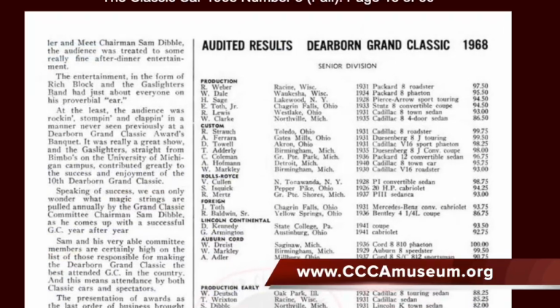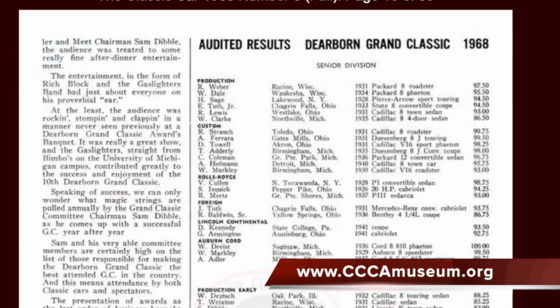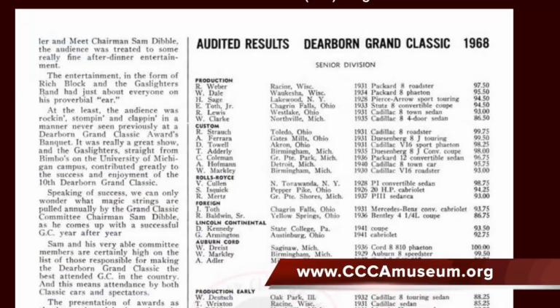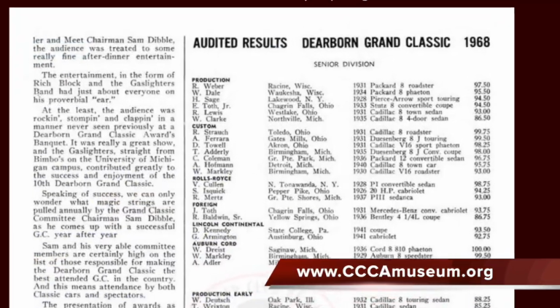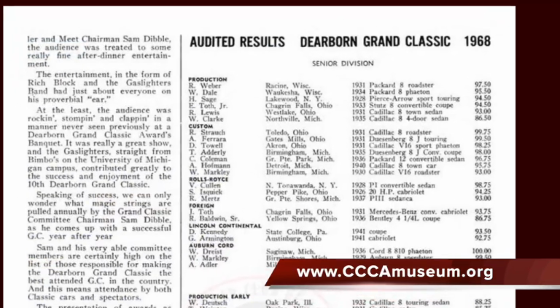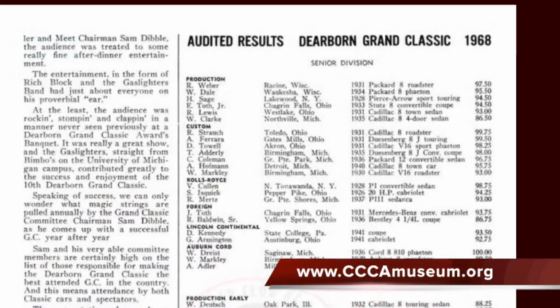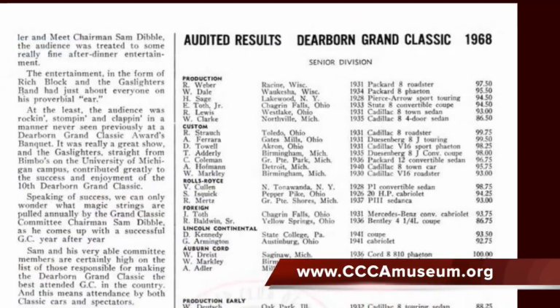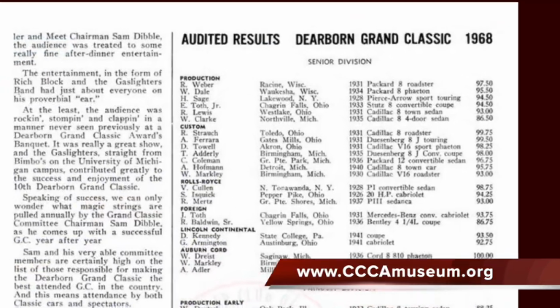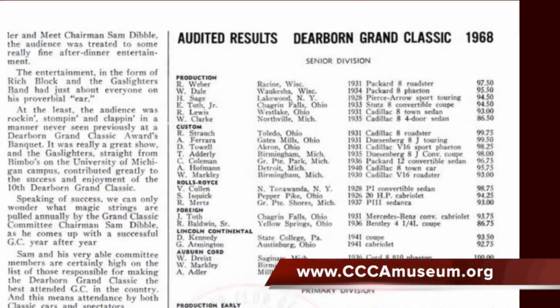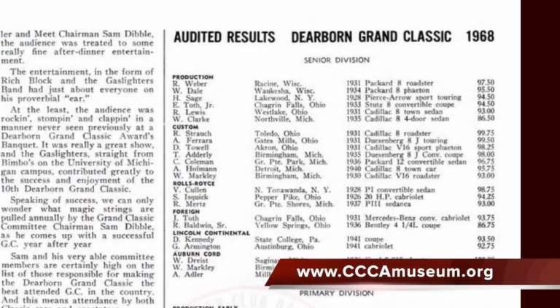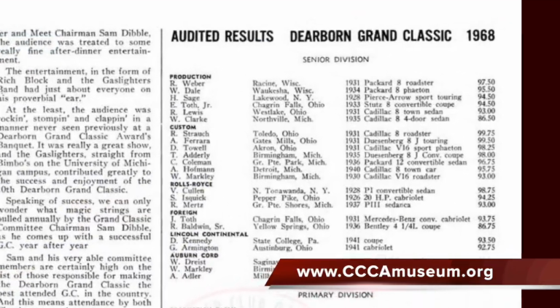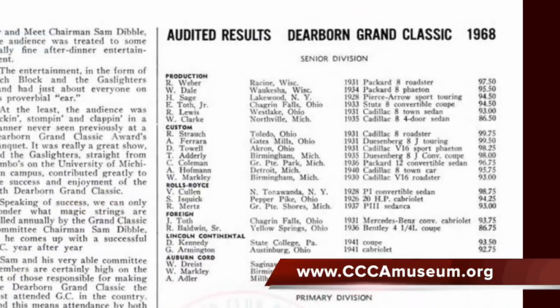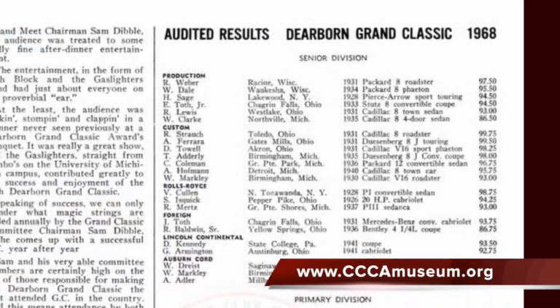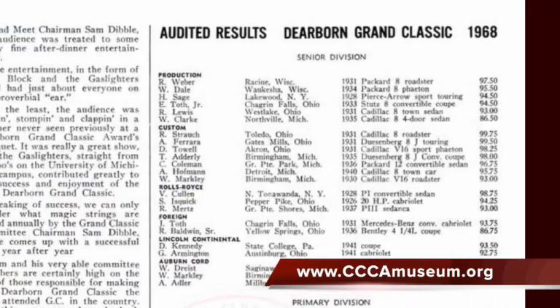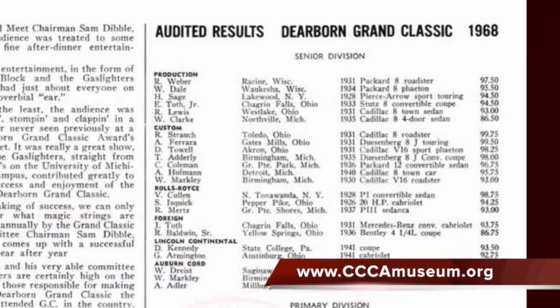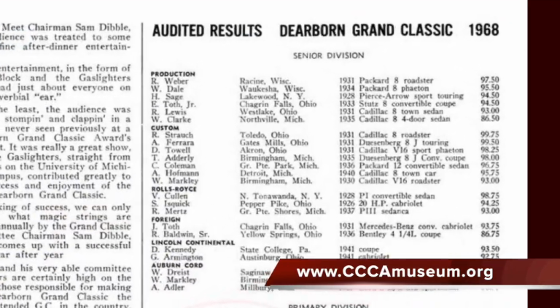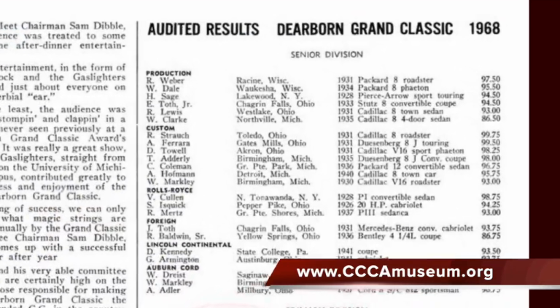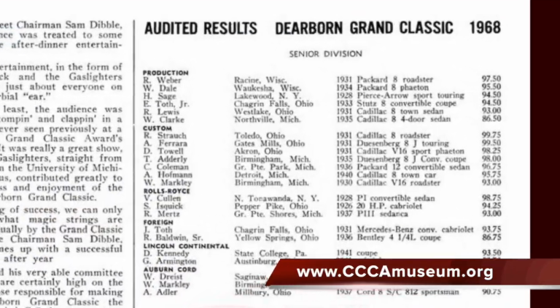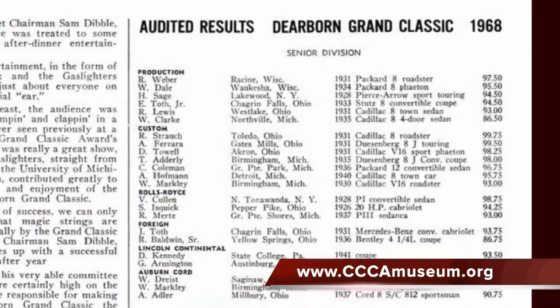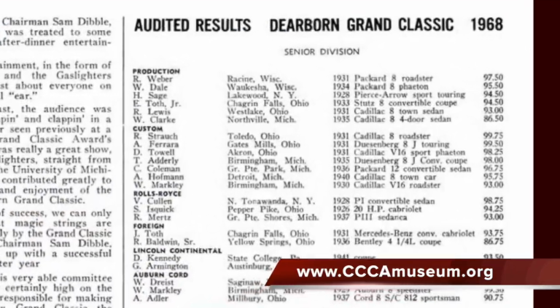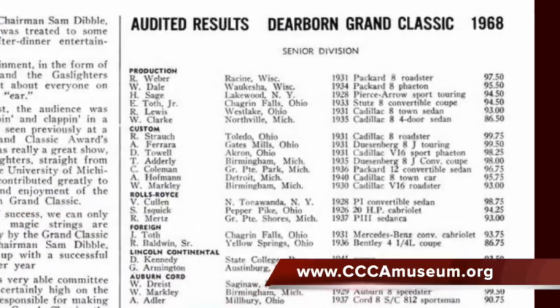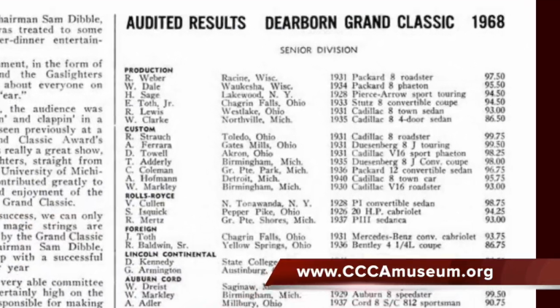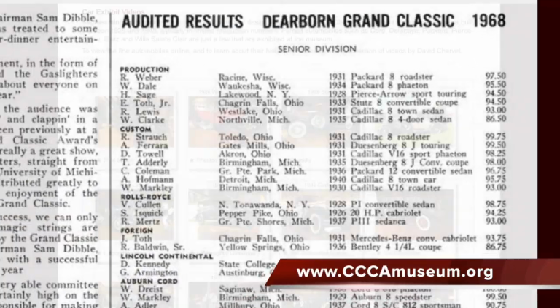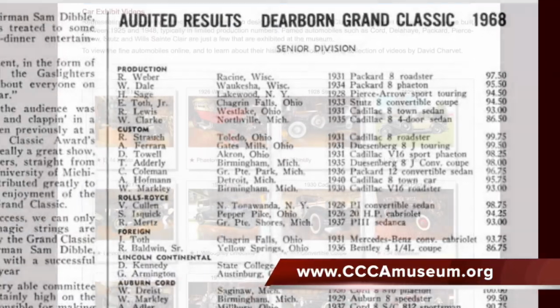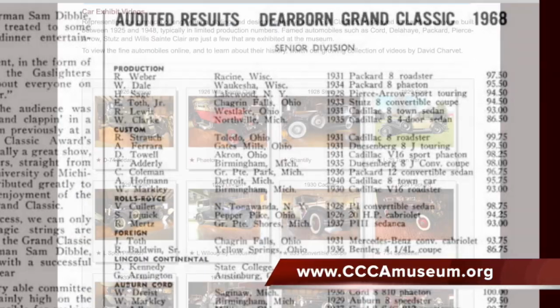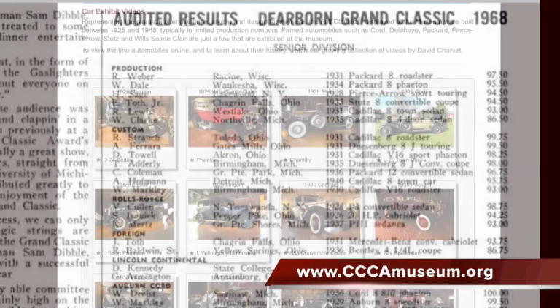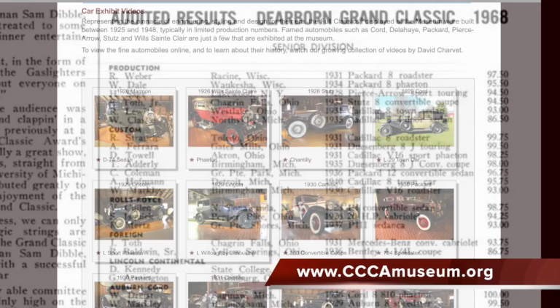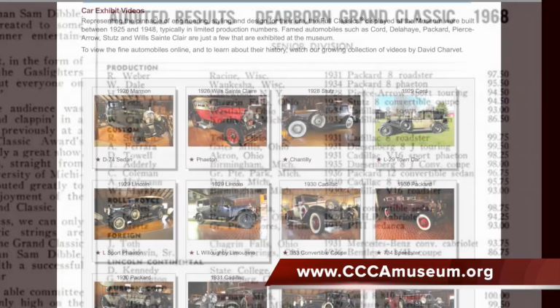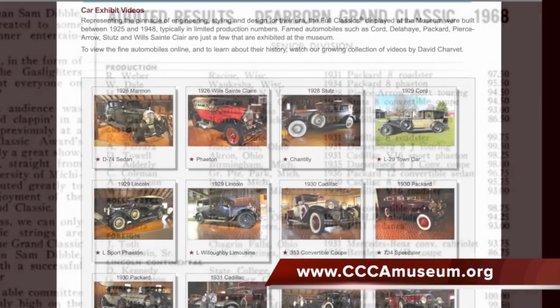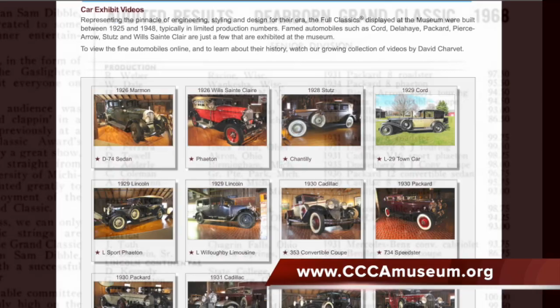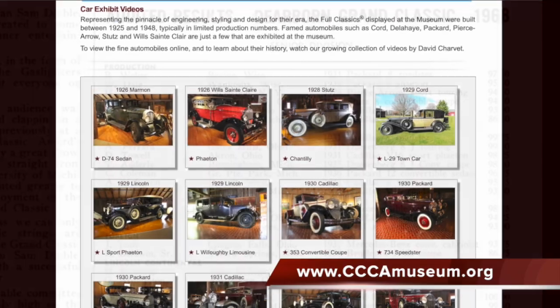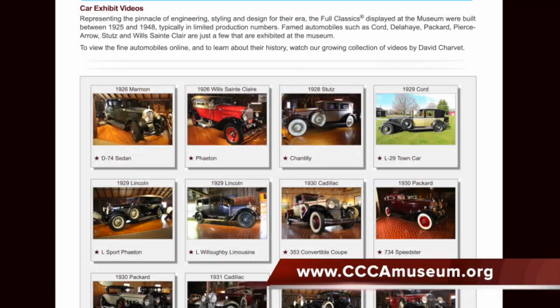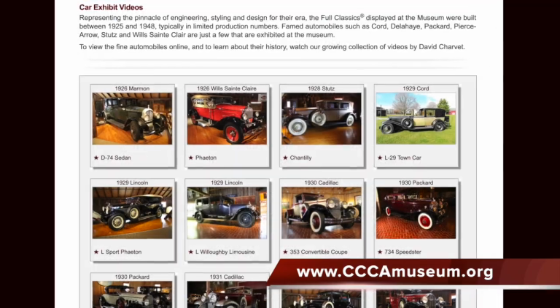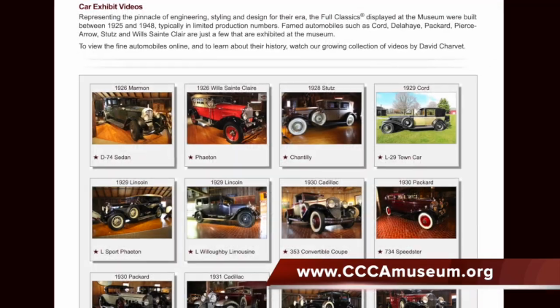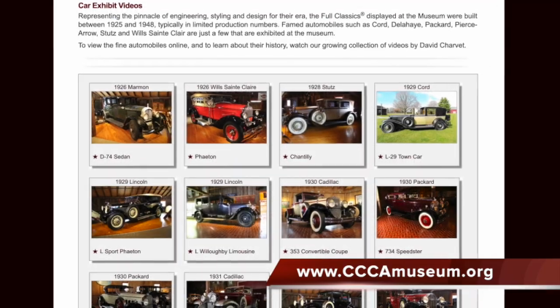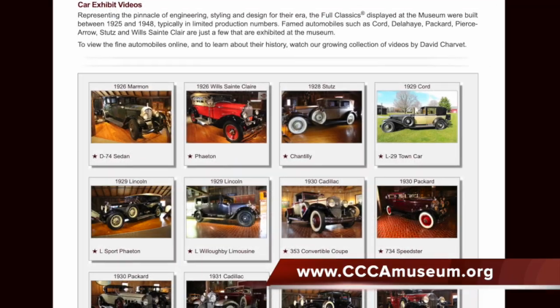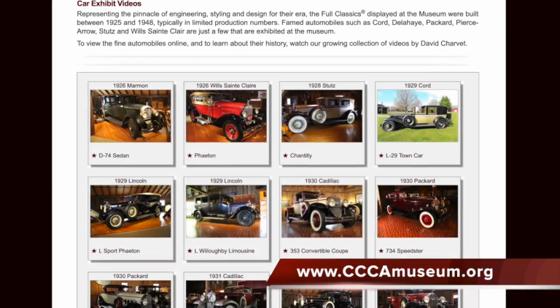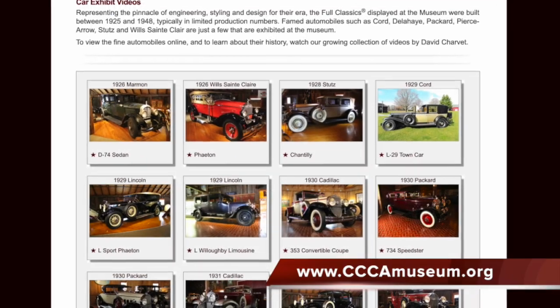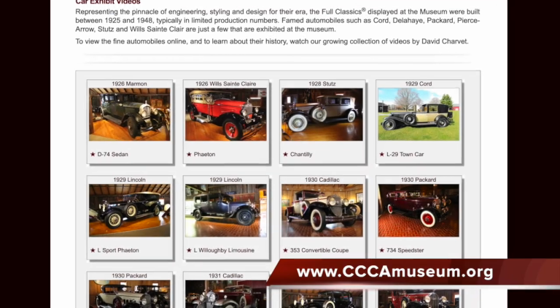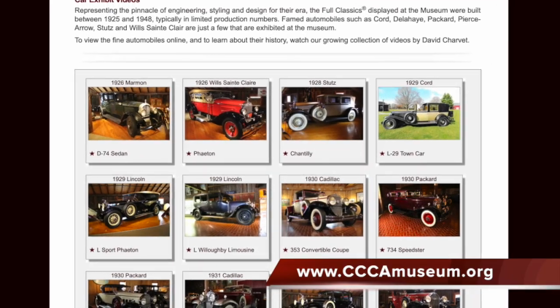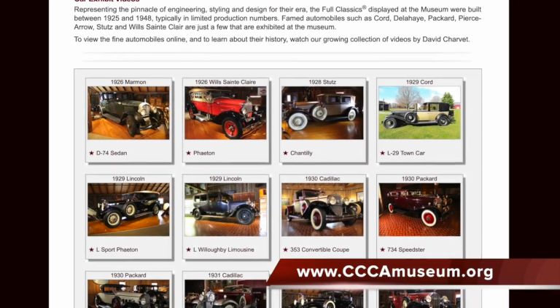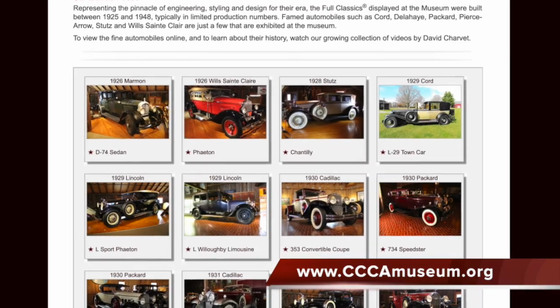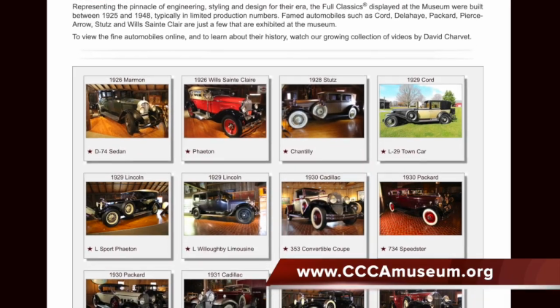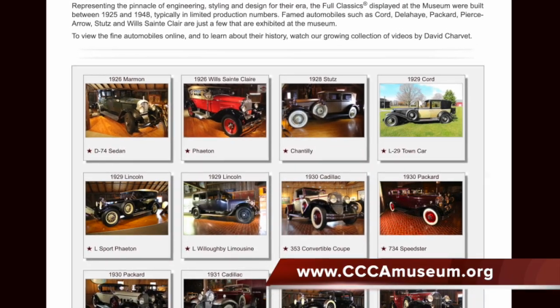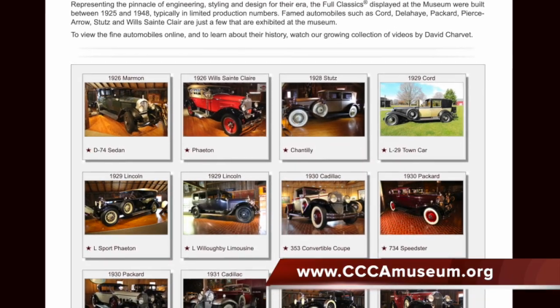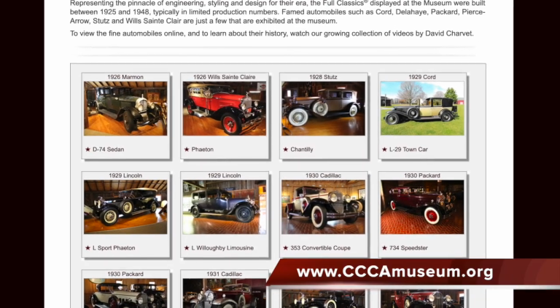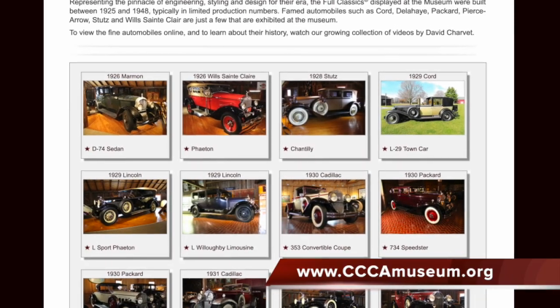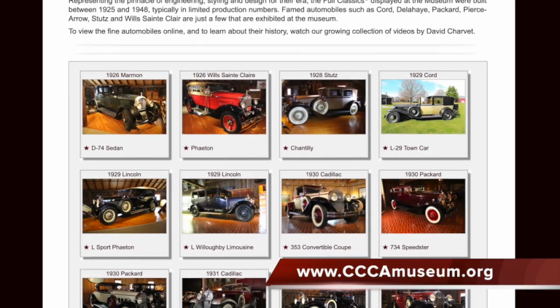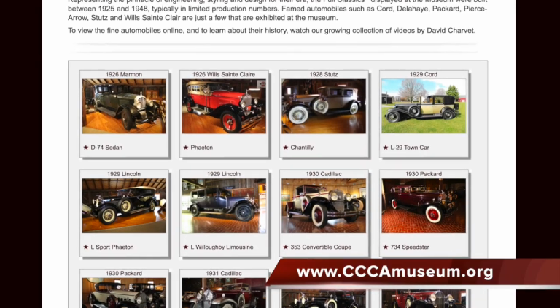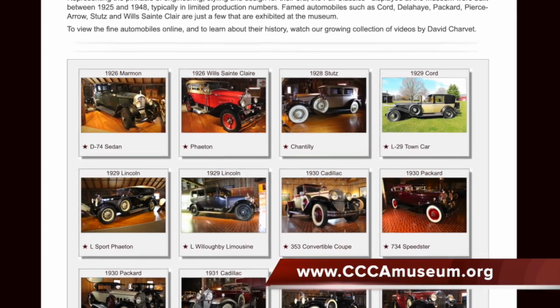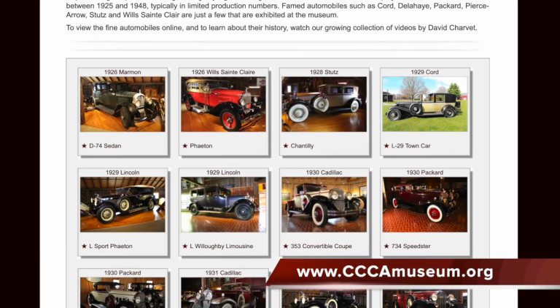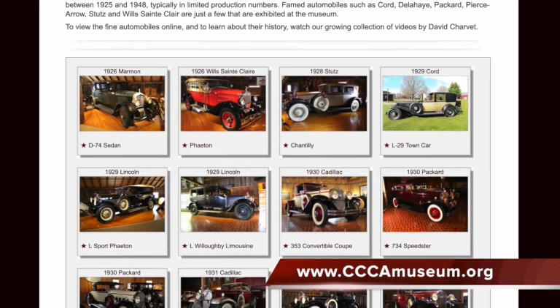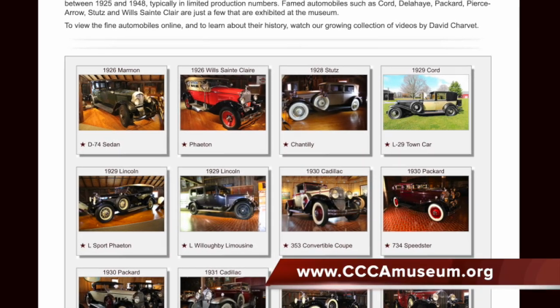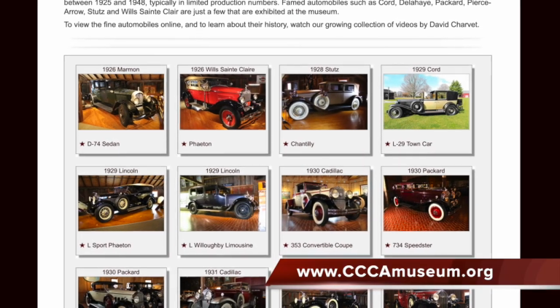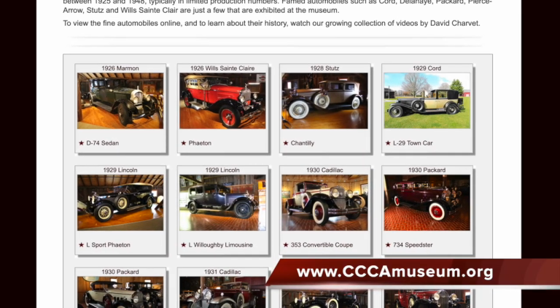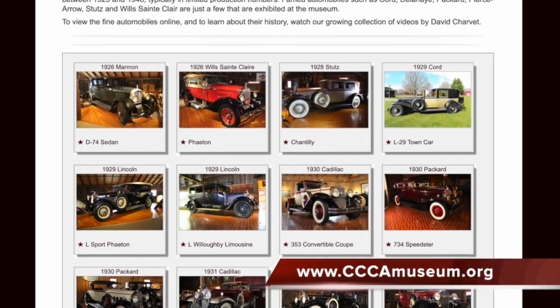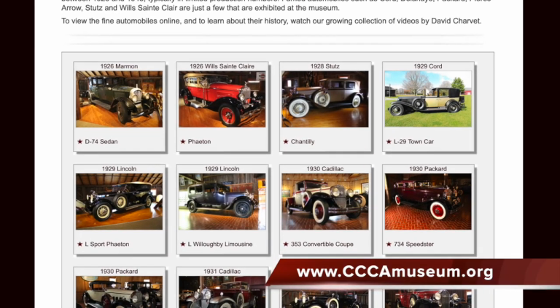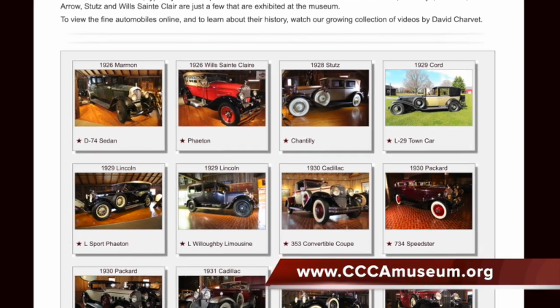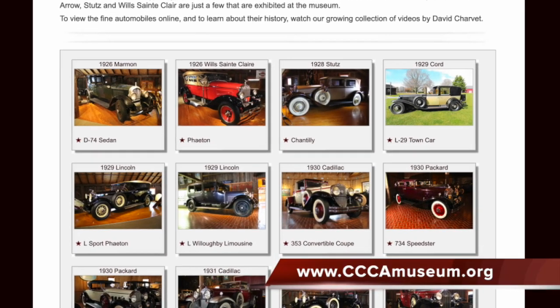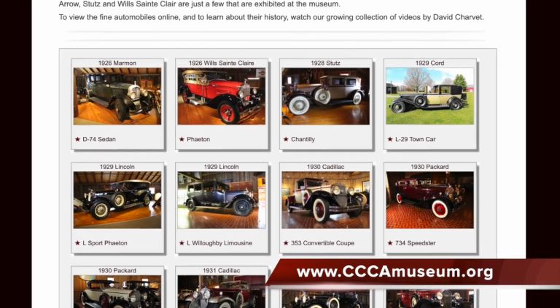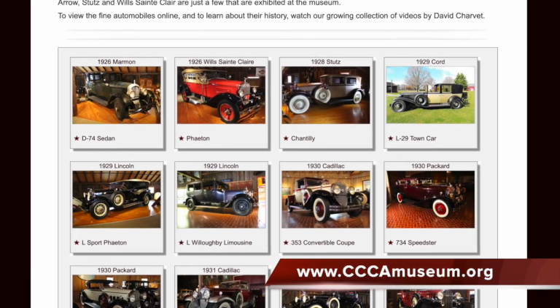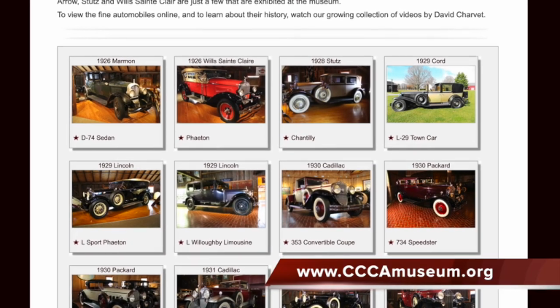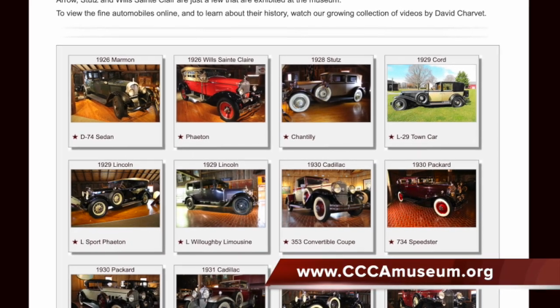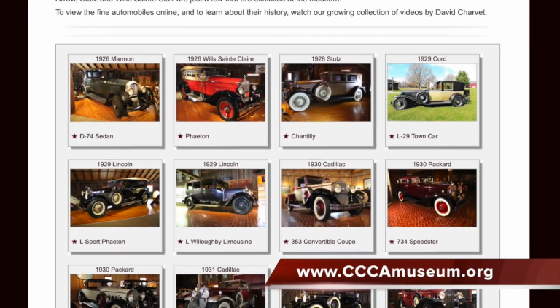In addition, our website also contains capsule video histories of every automobile in the museum, which are also viewable worldwide.